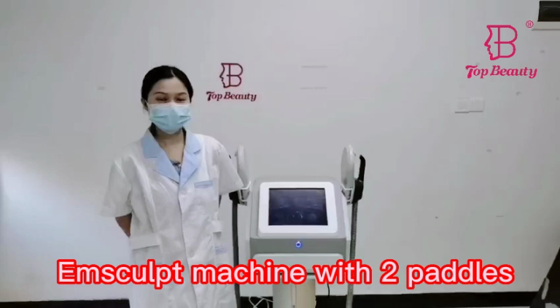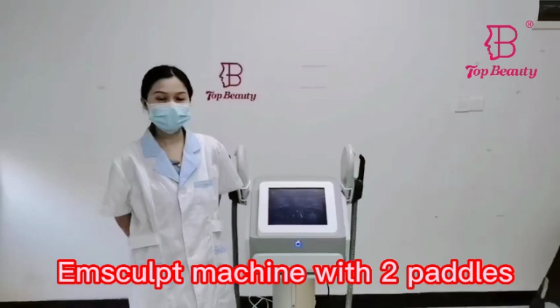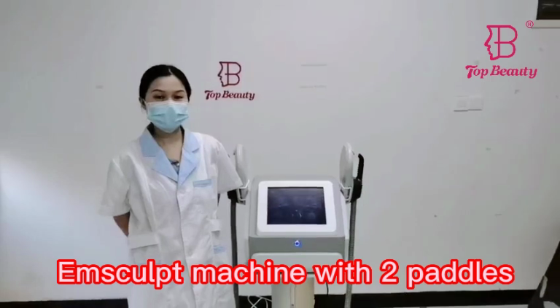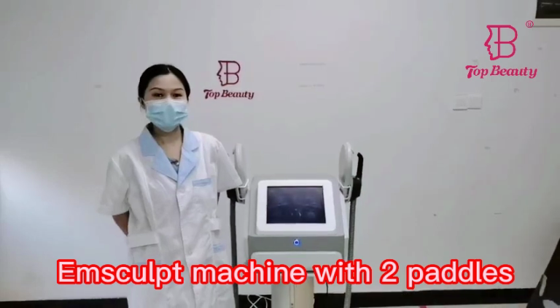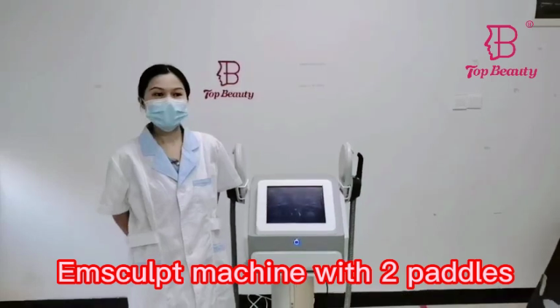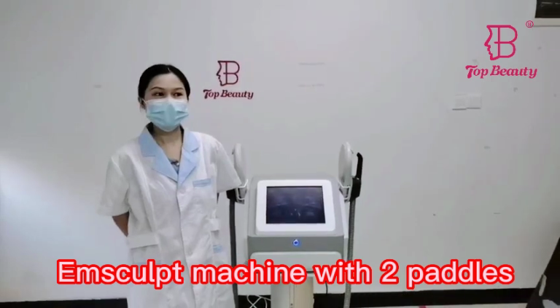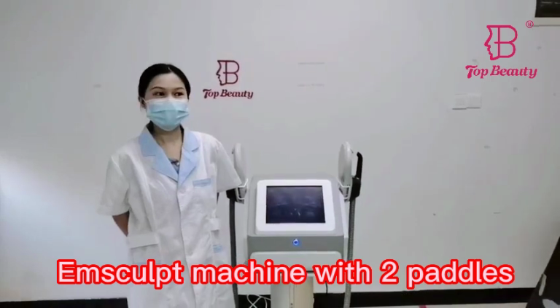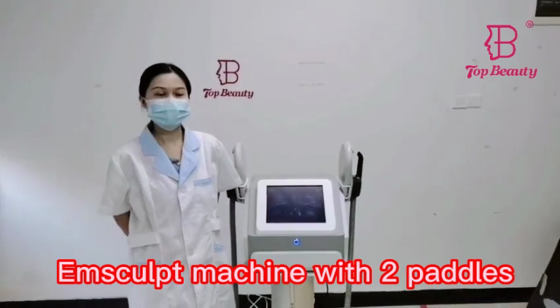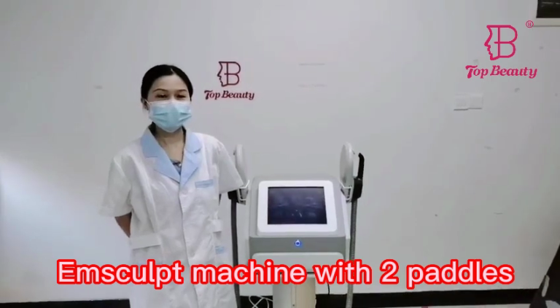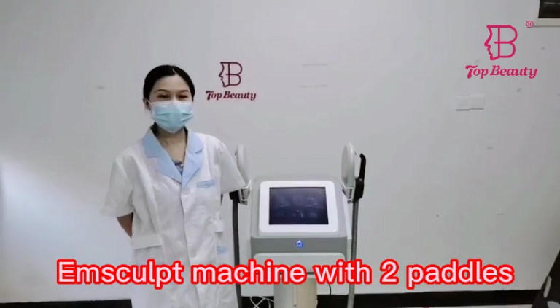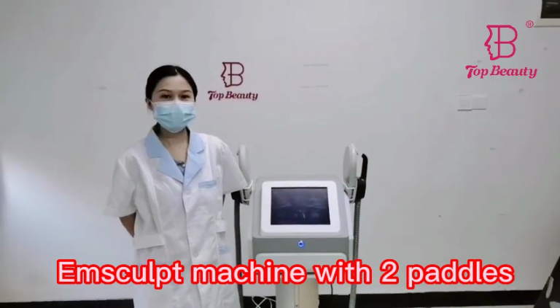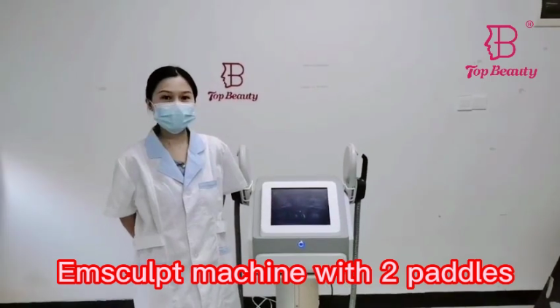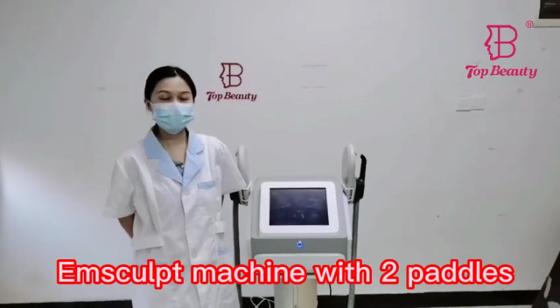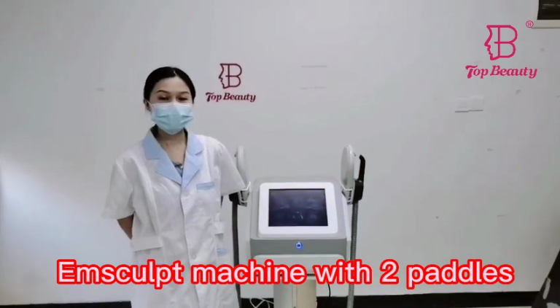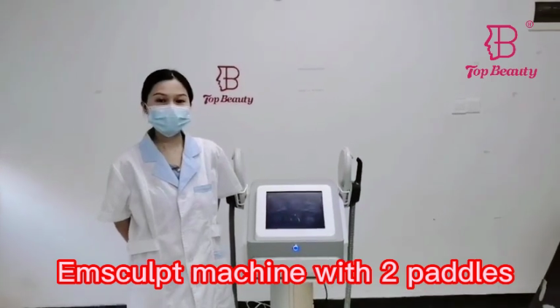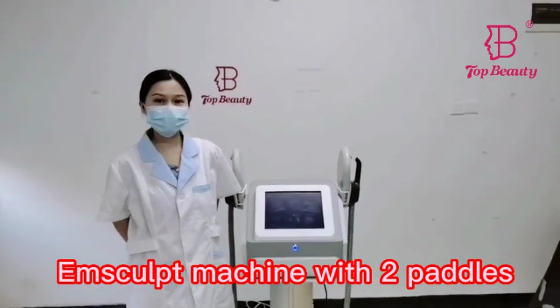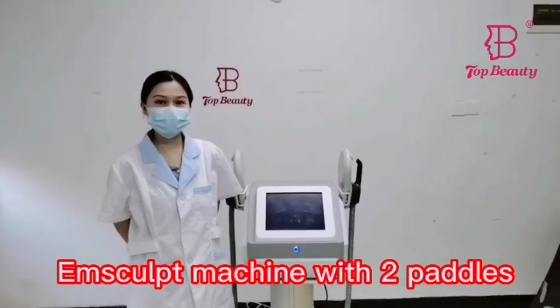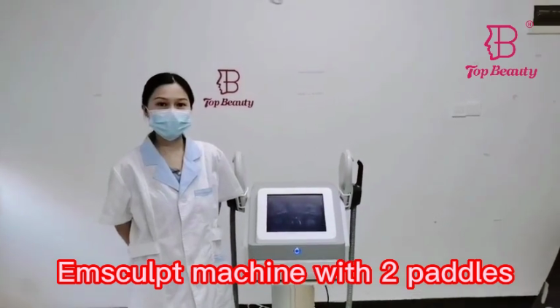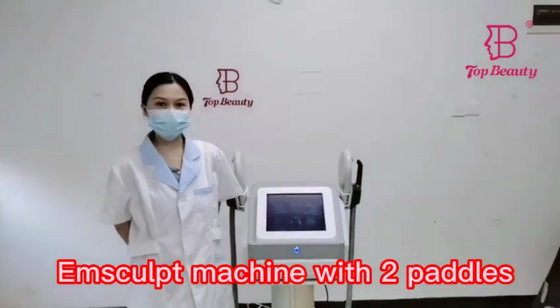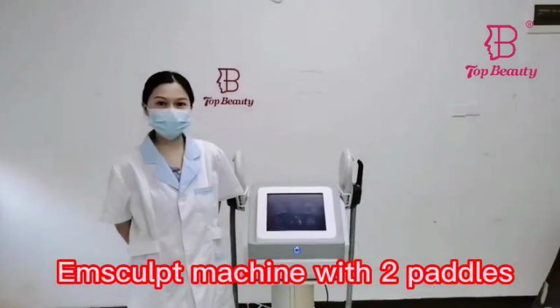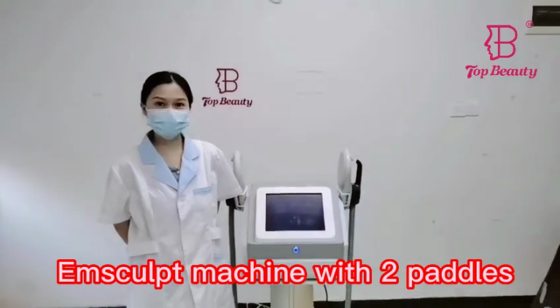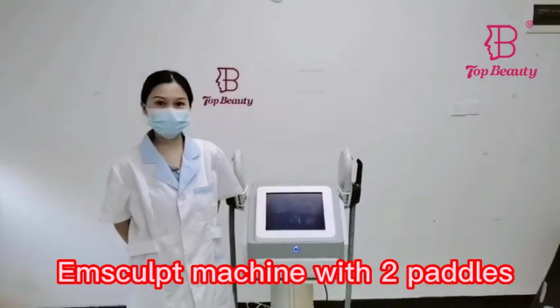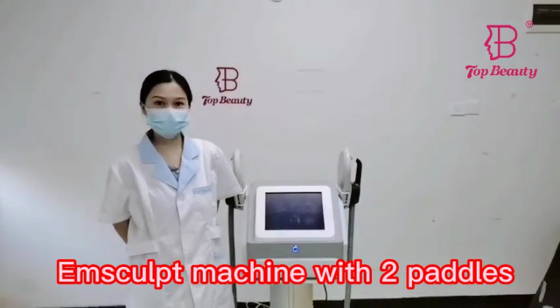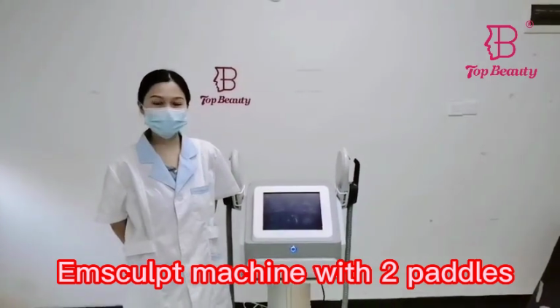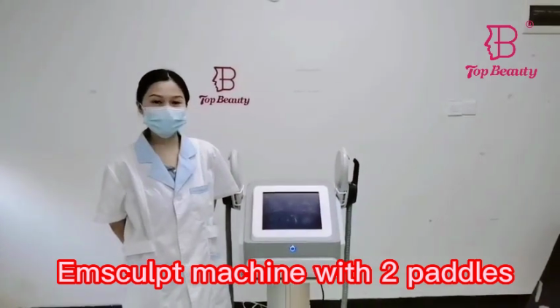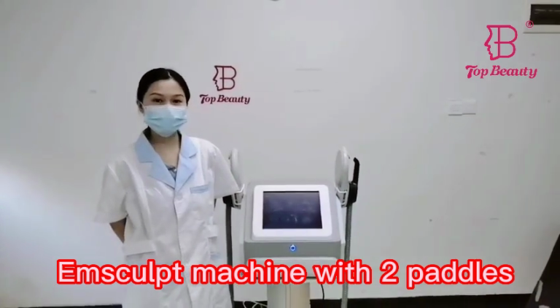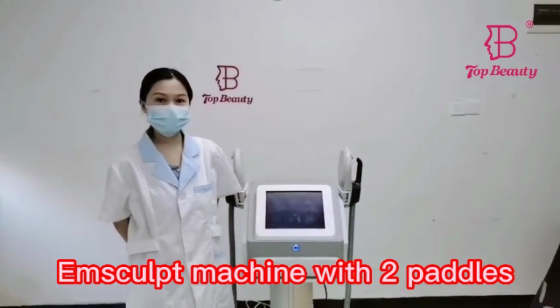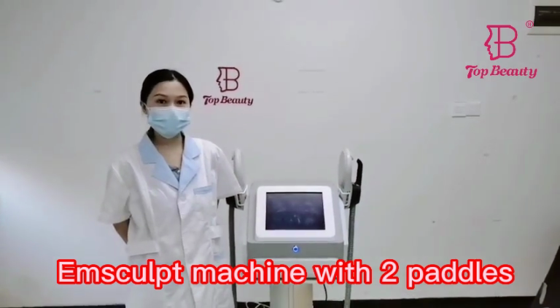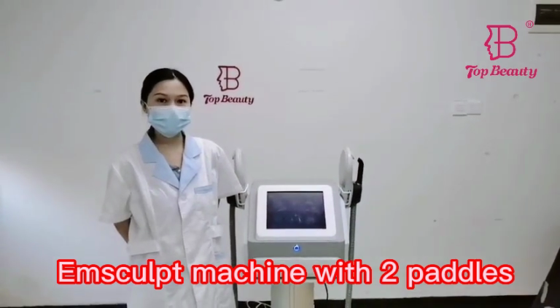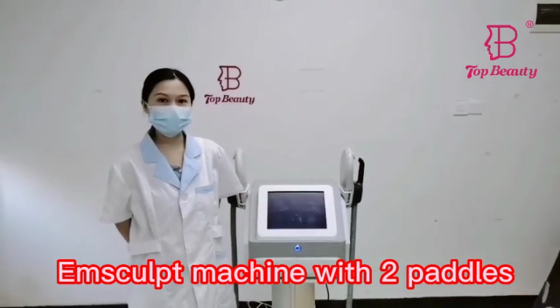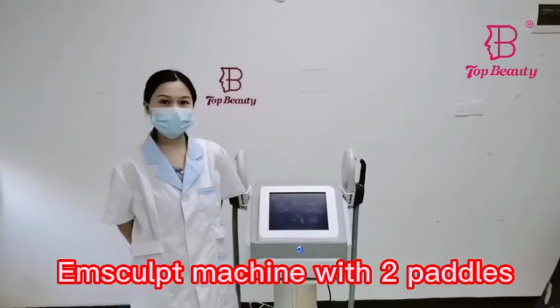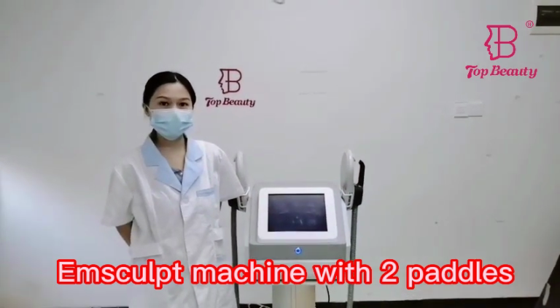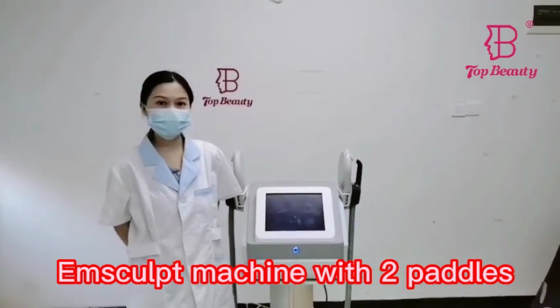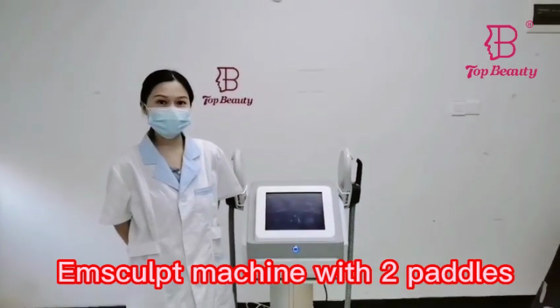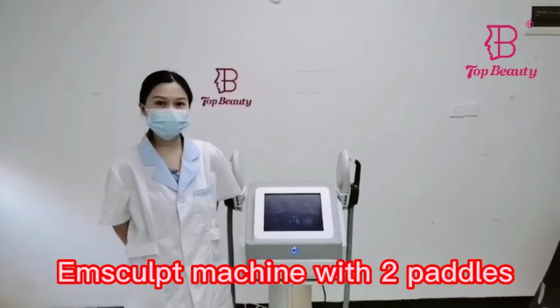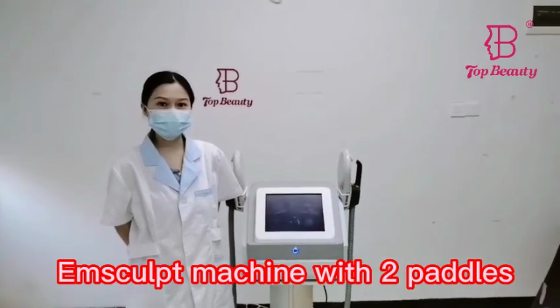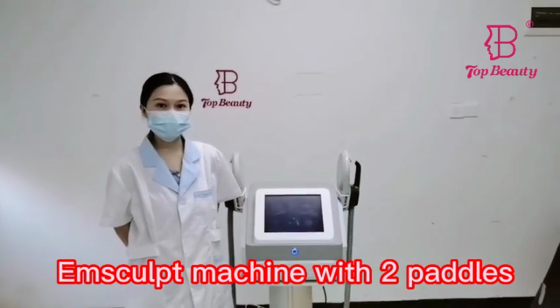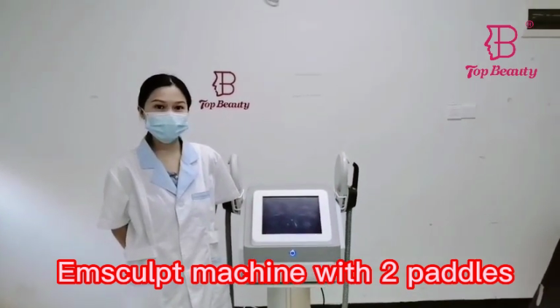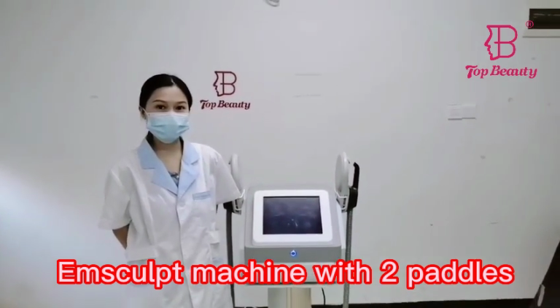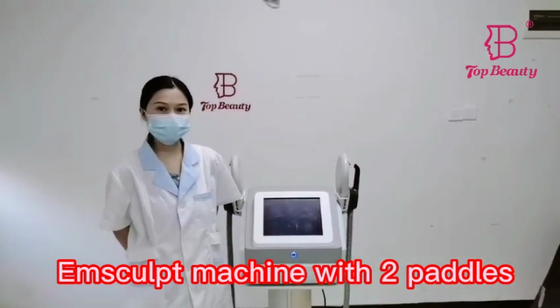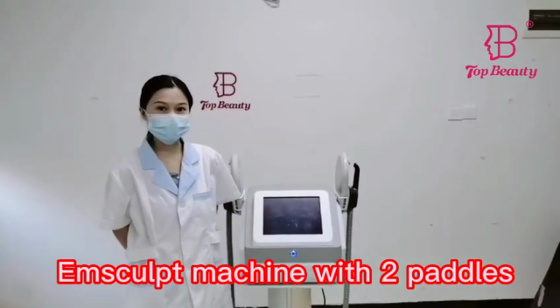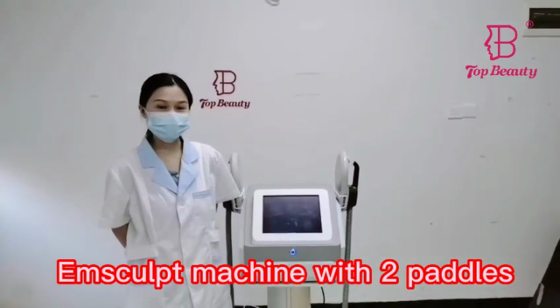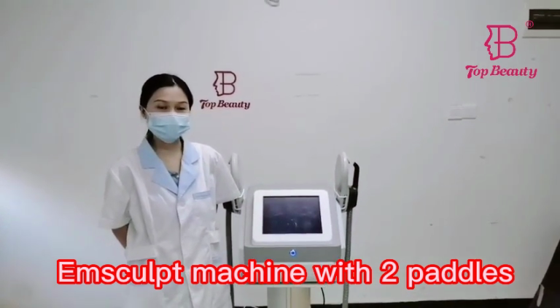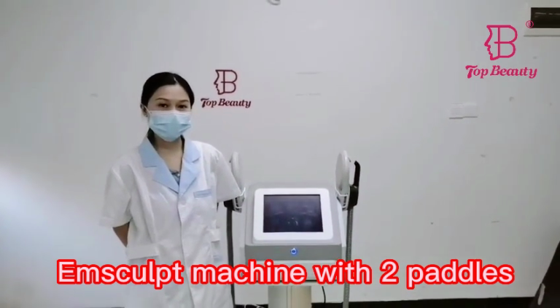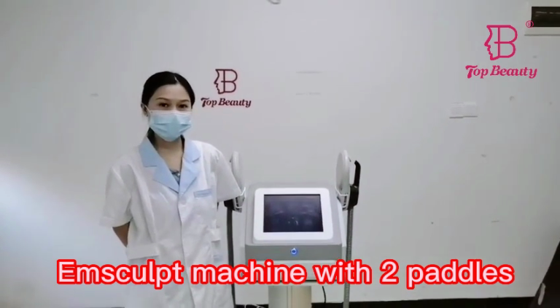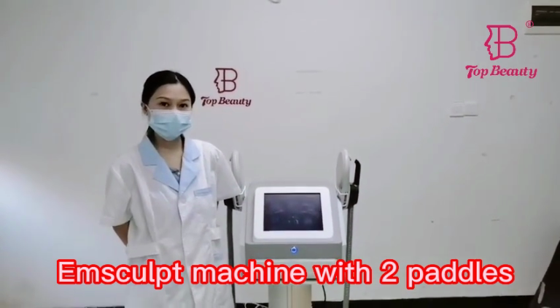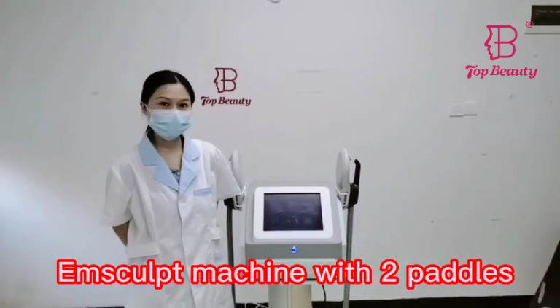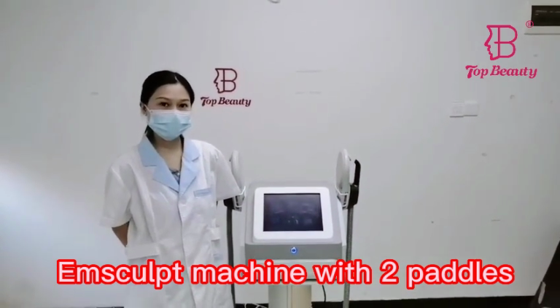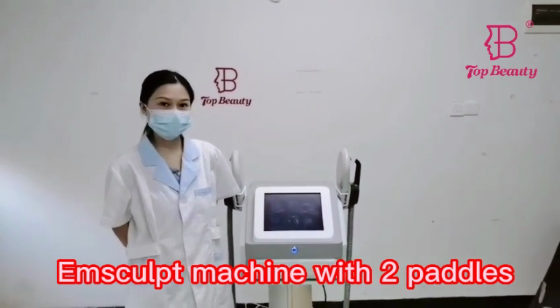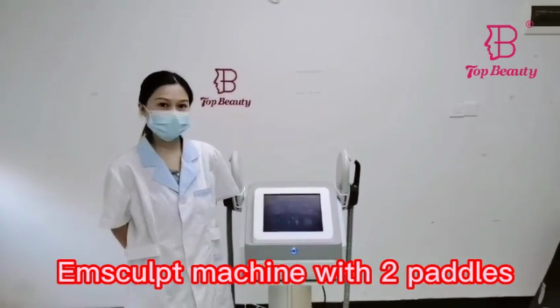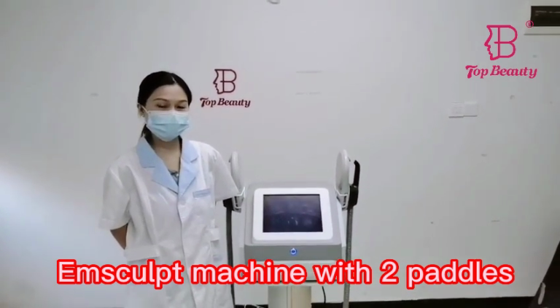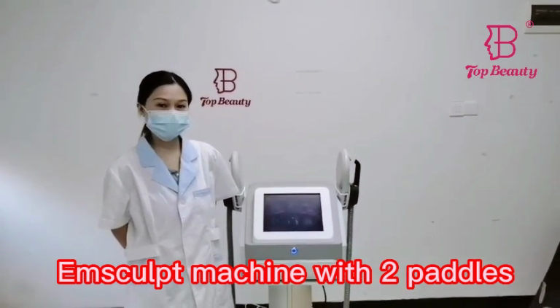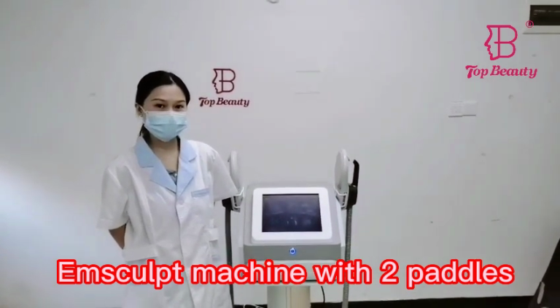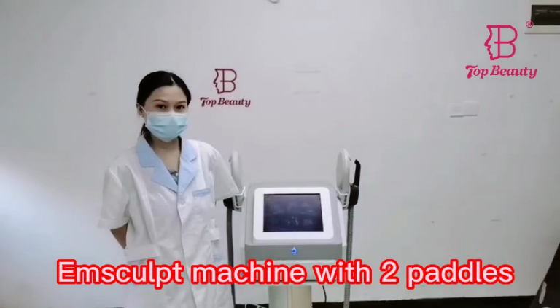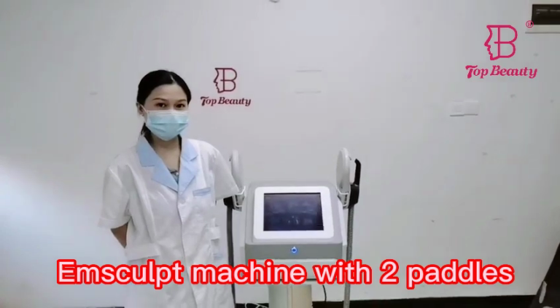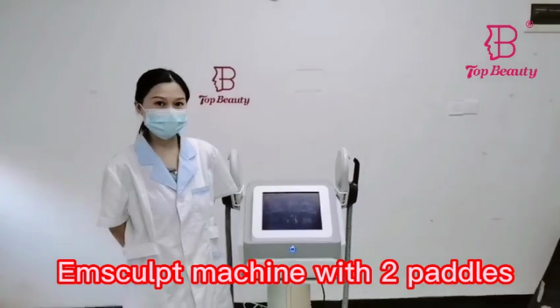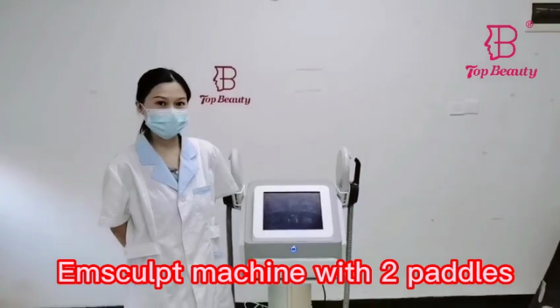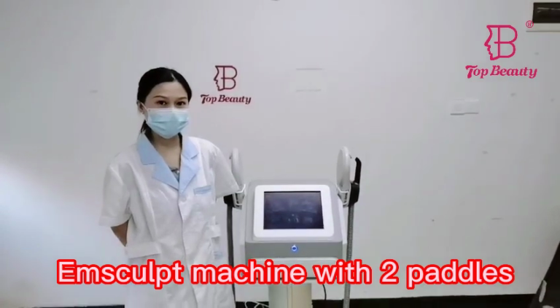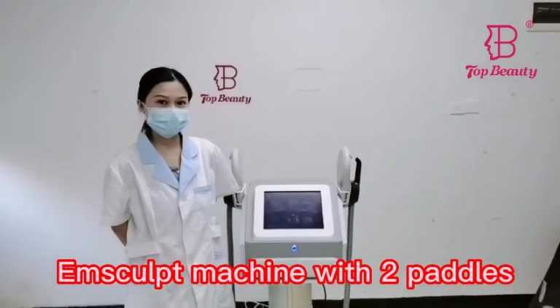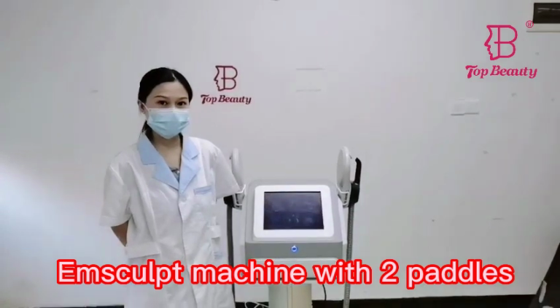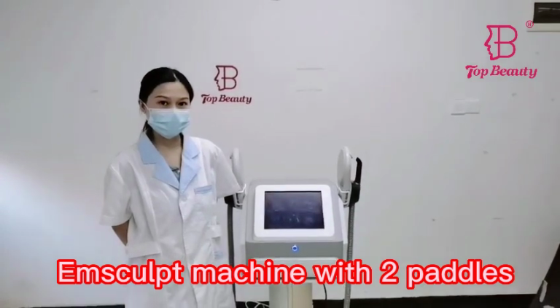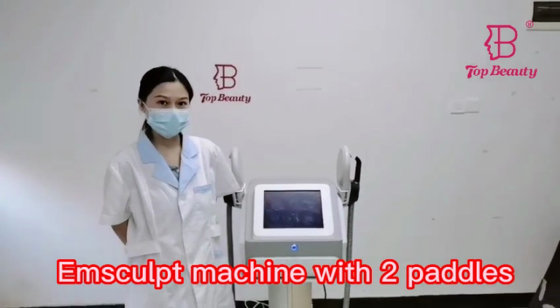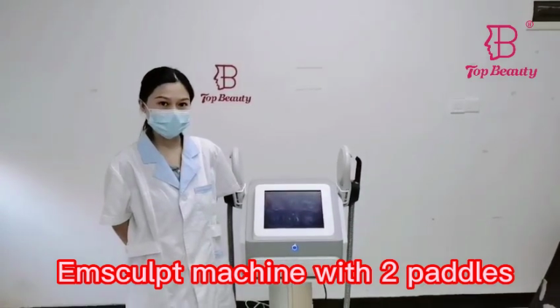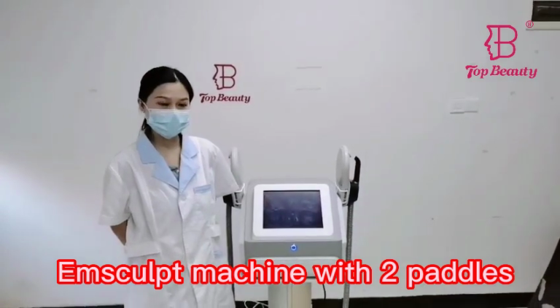Hi friends, welcome to Top Beauty. Now I would like to introduce our new Yen Slip machine to you.